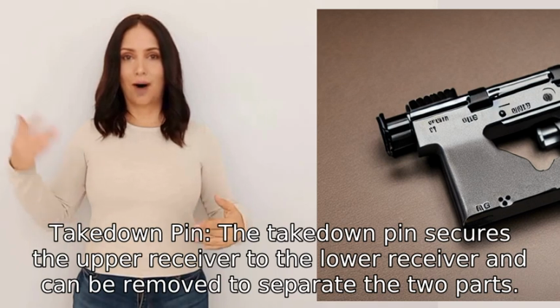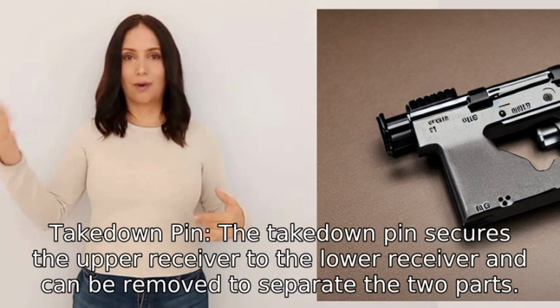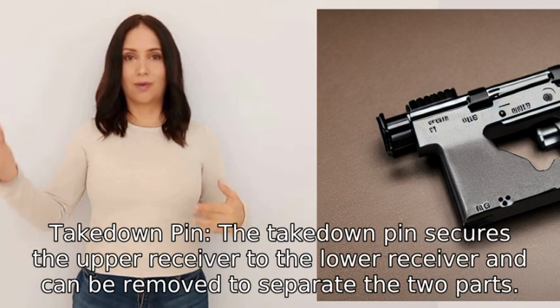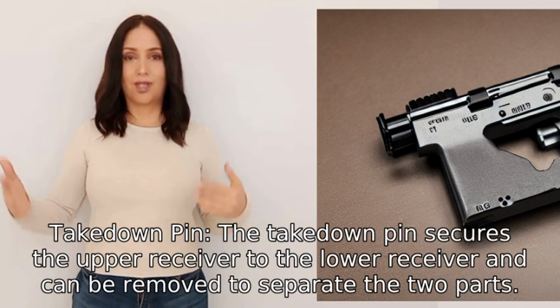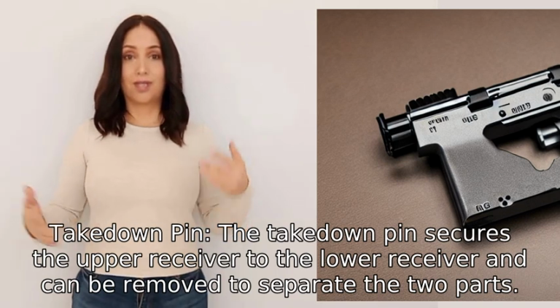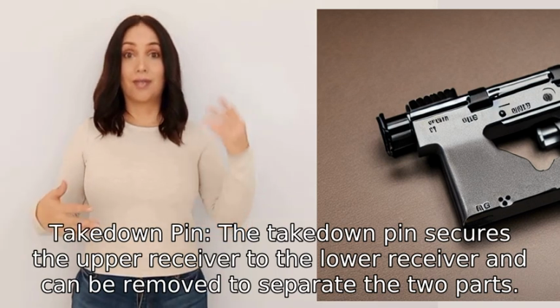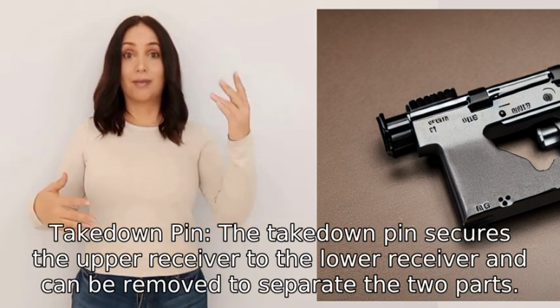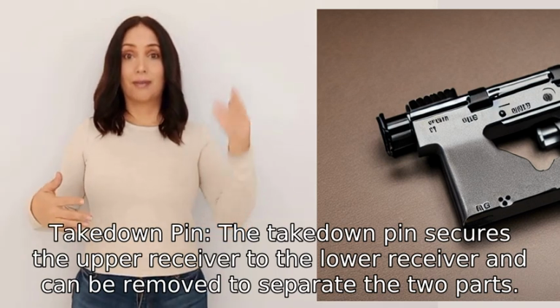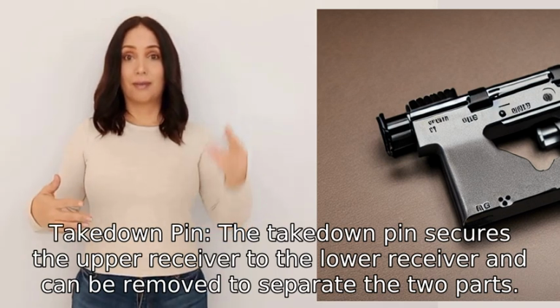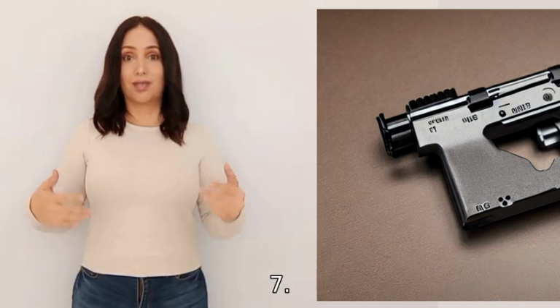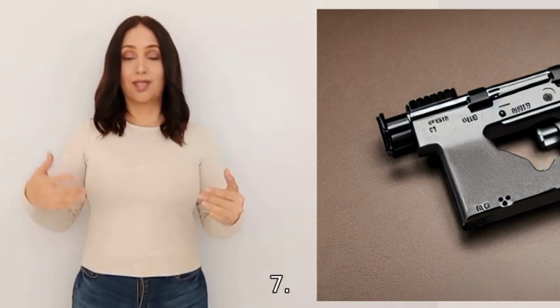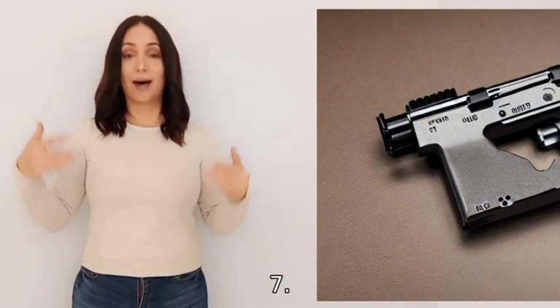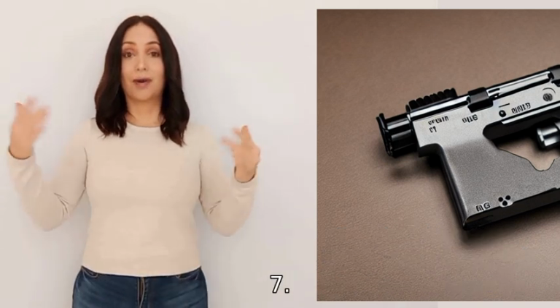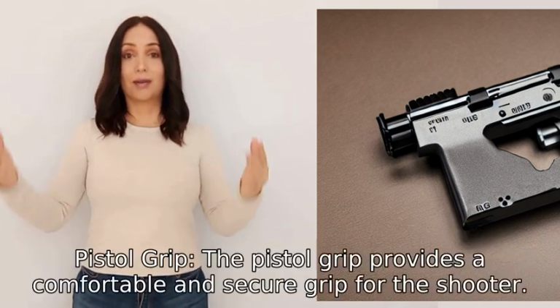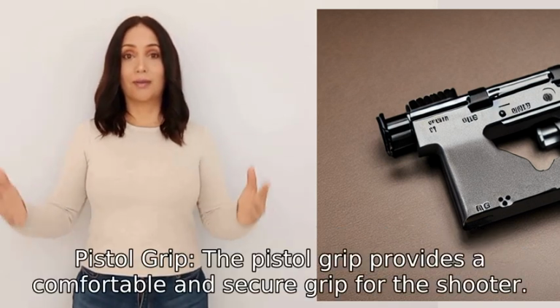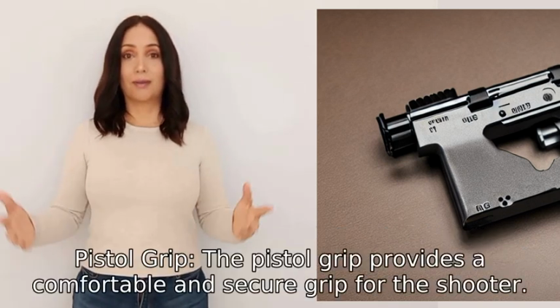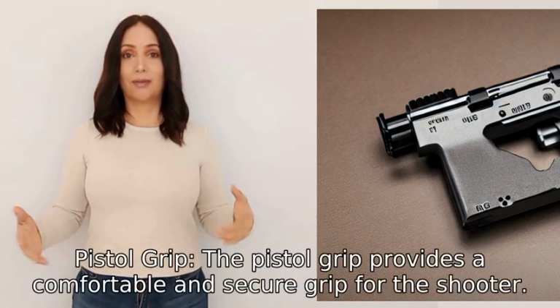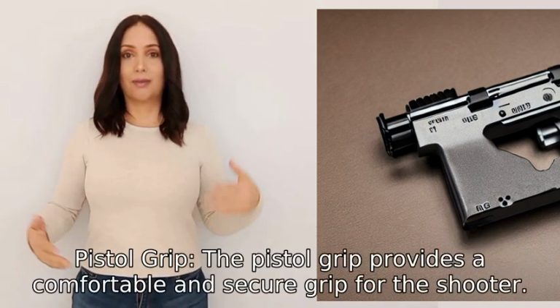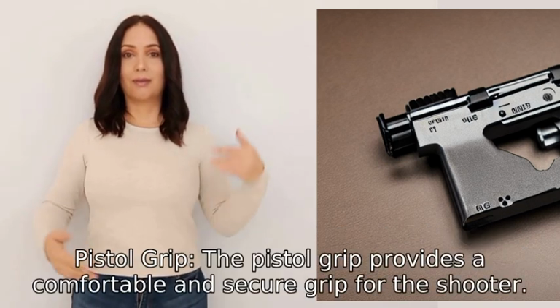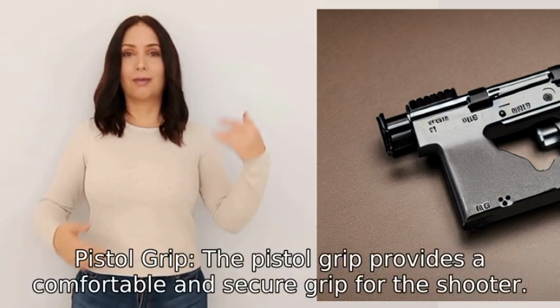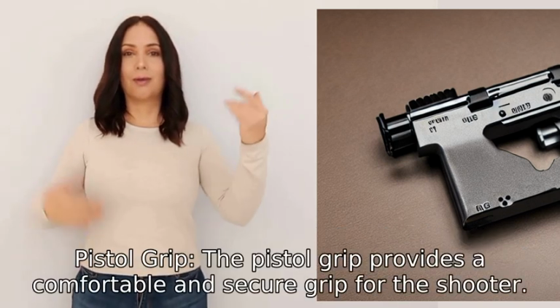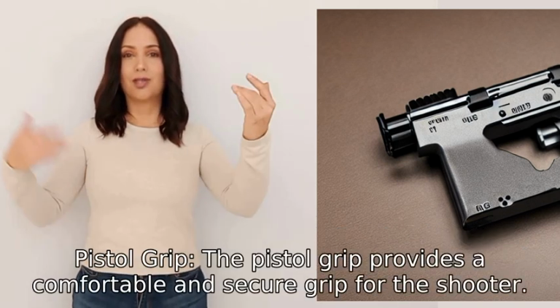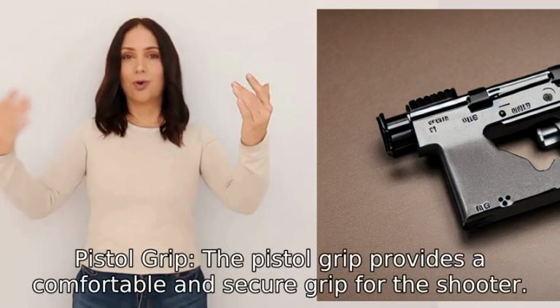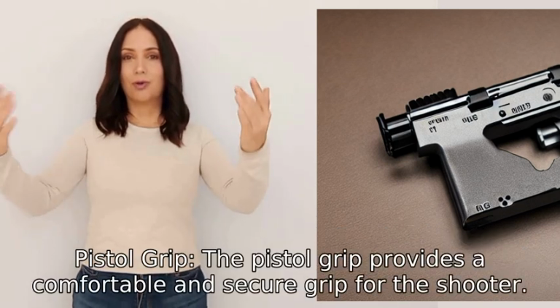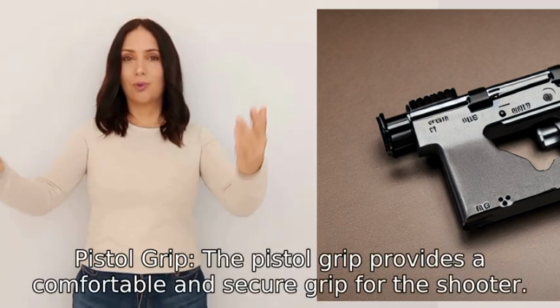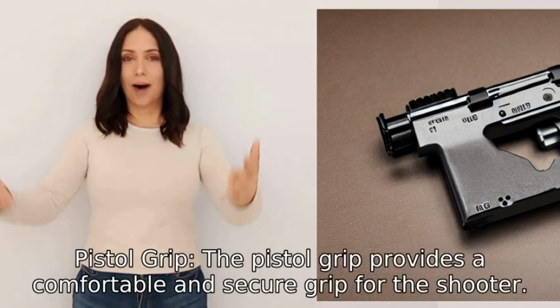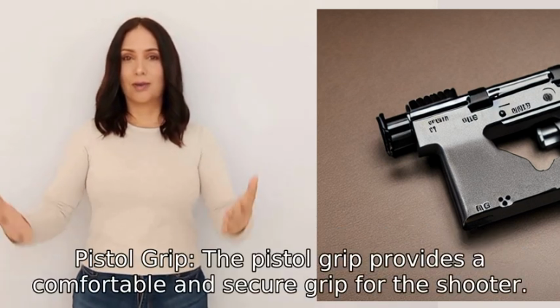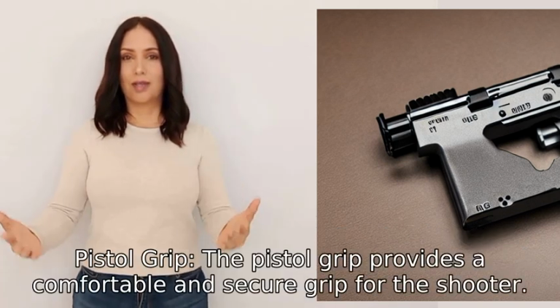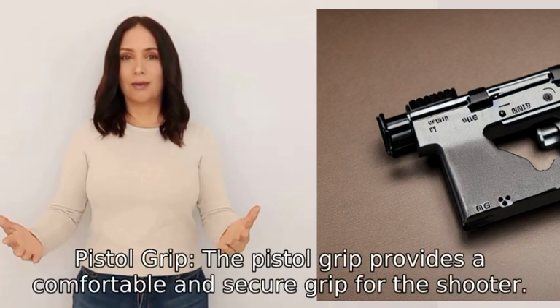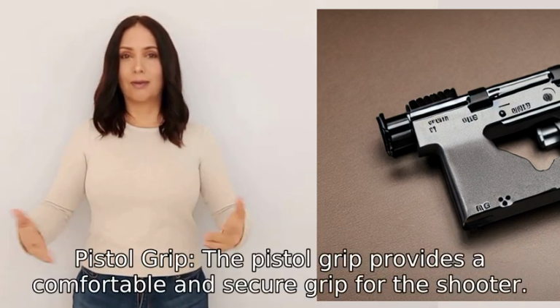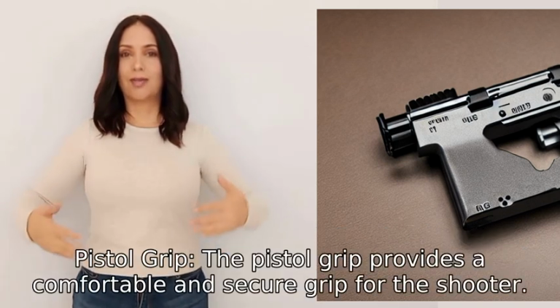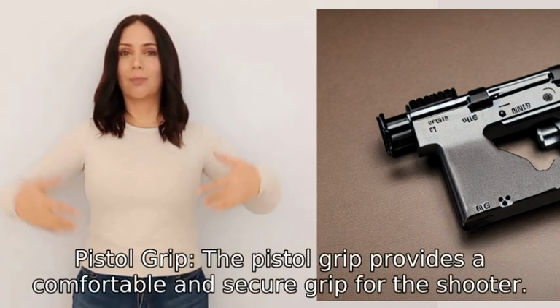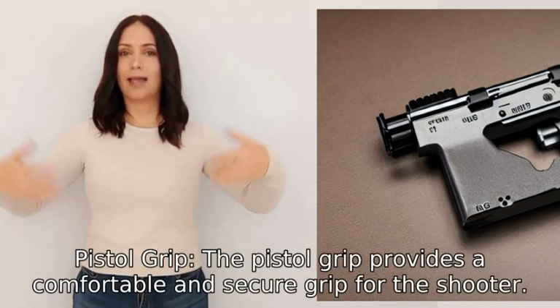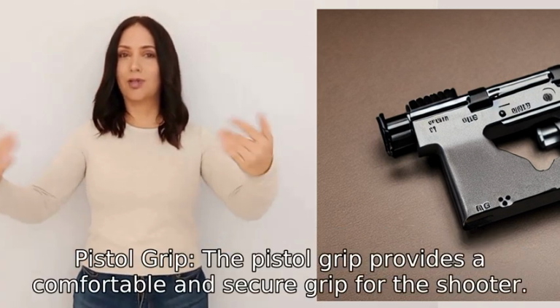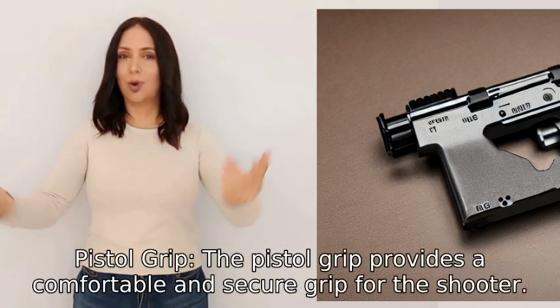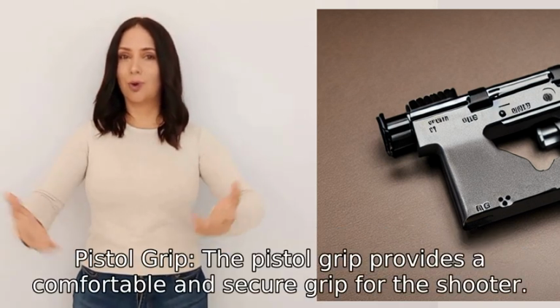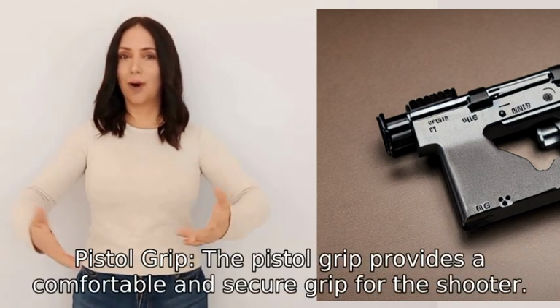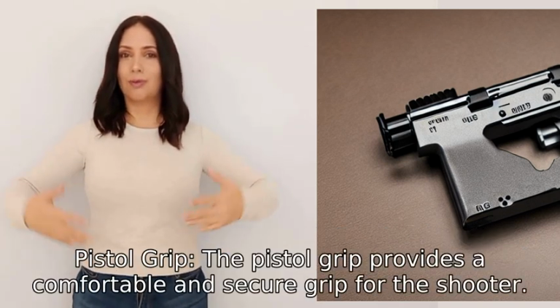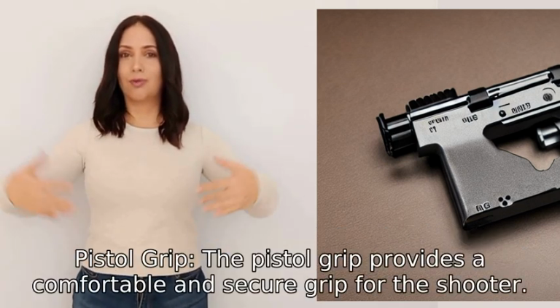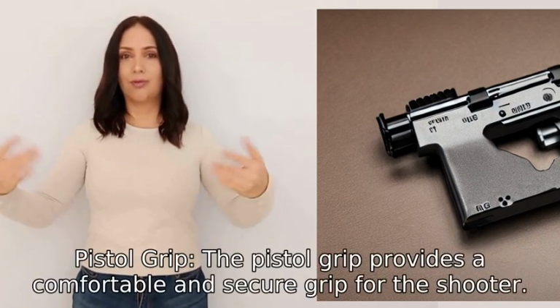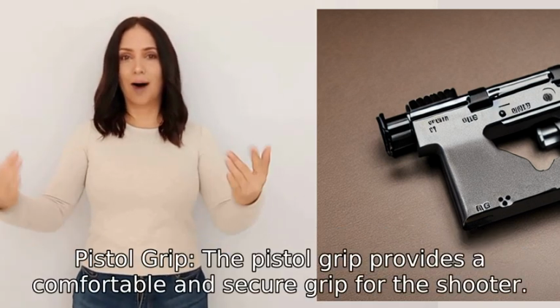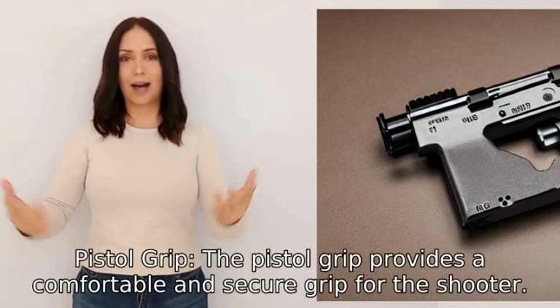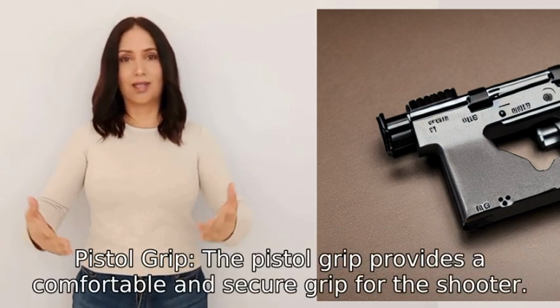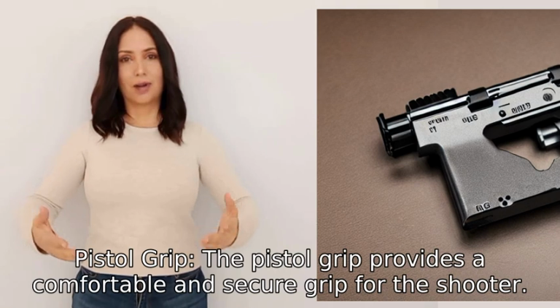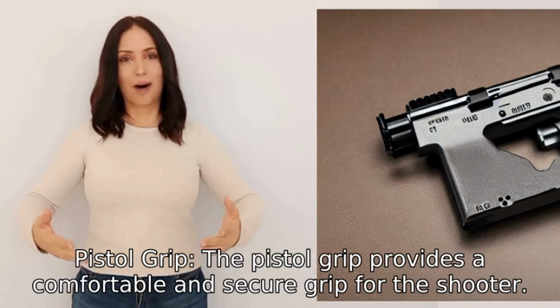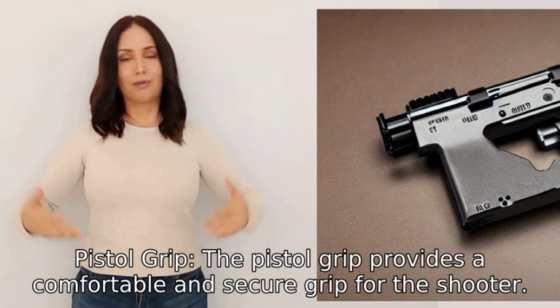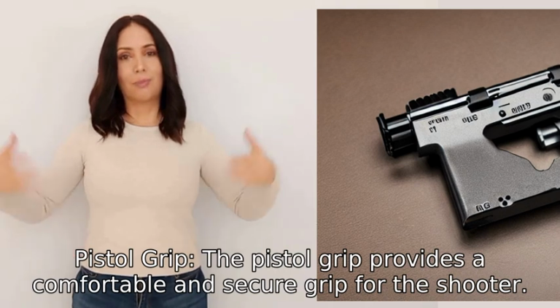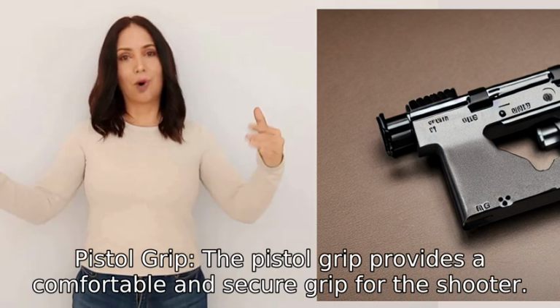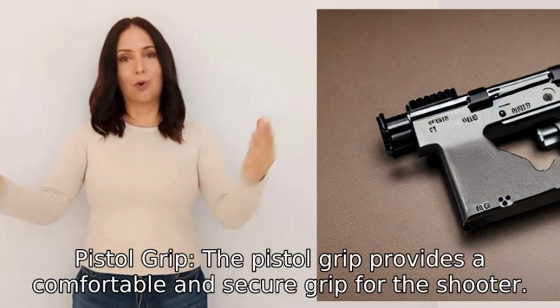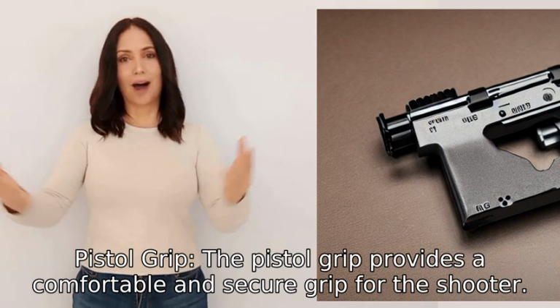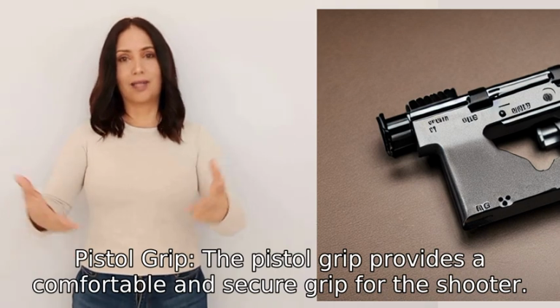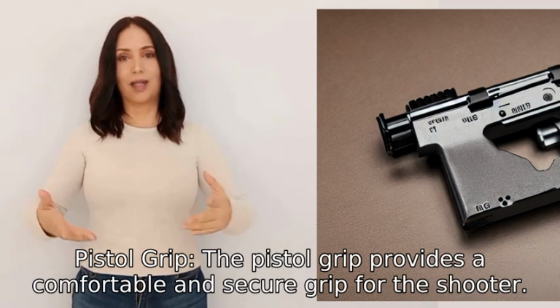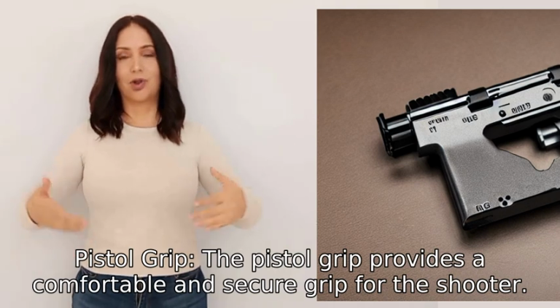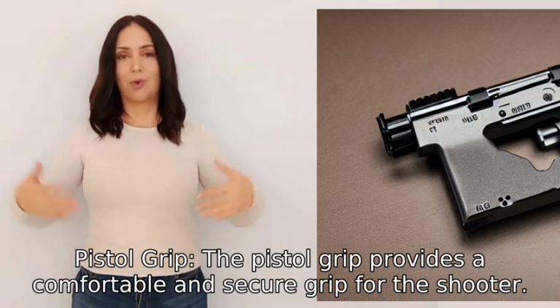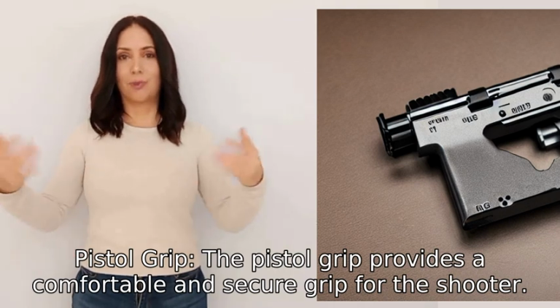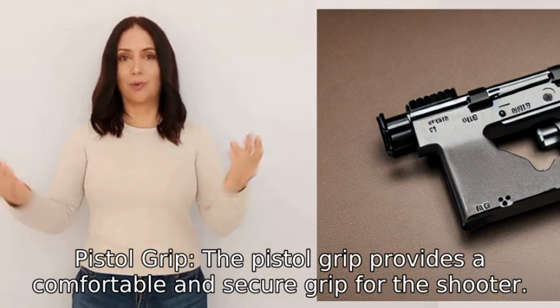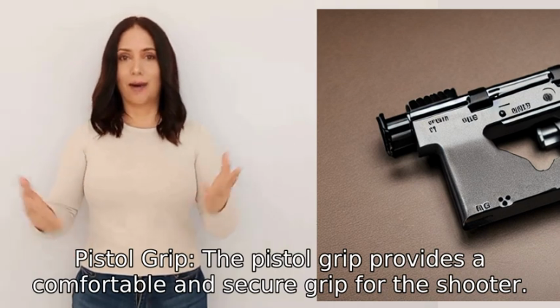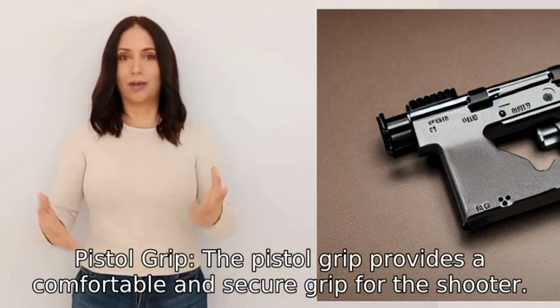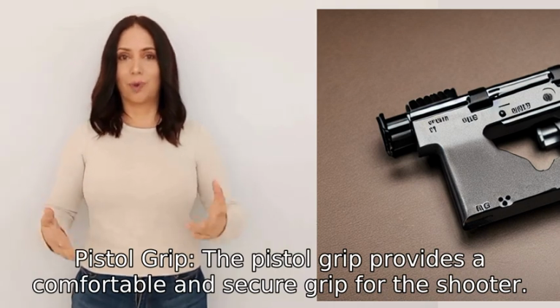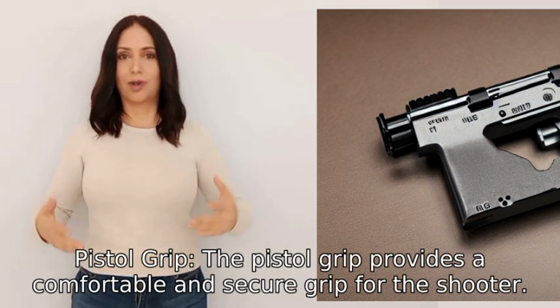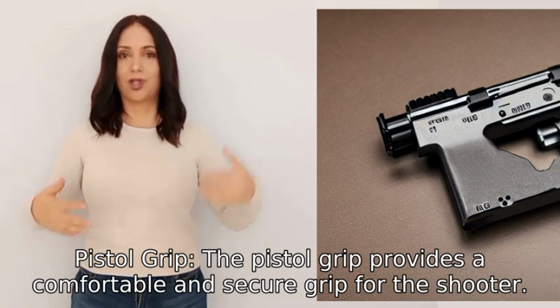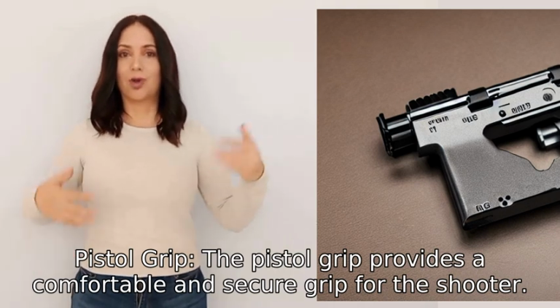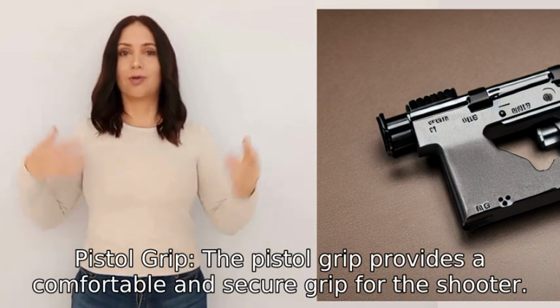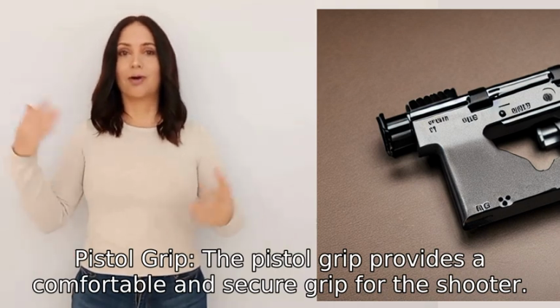Seven: Pistol Grip. The pistol grip provides a comfortable and secure grip for the shooter.